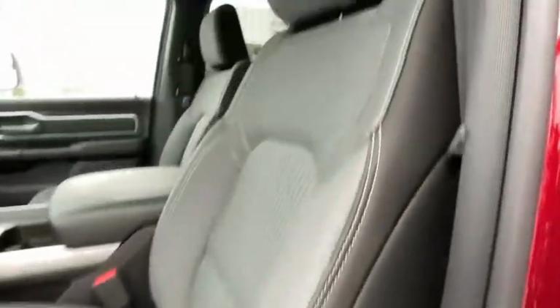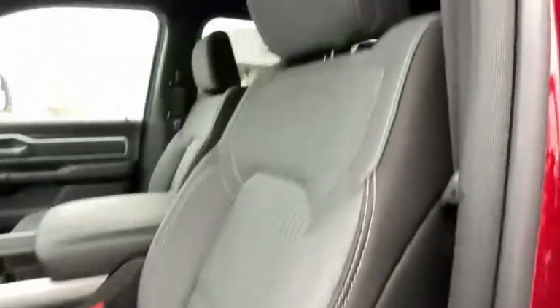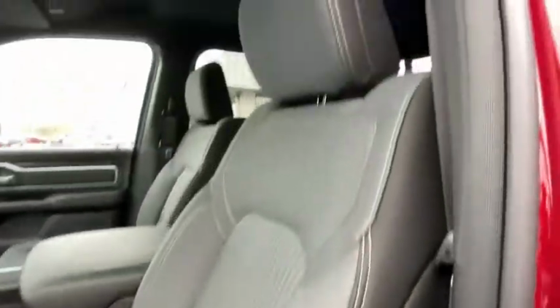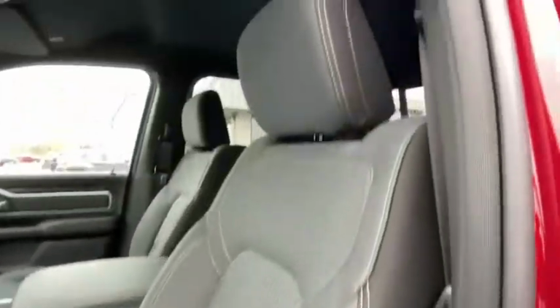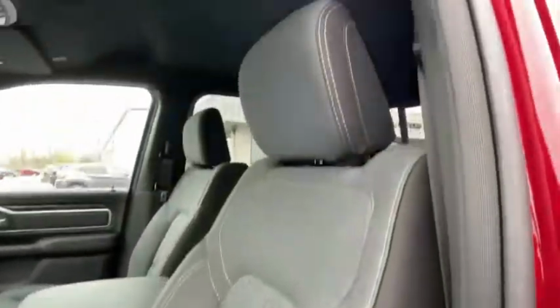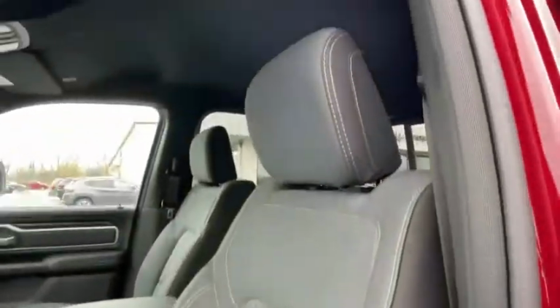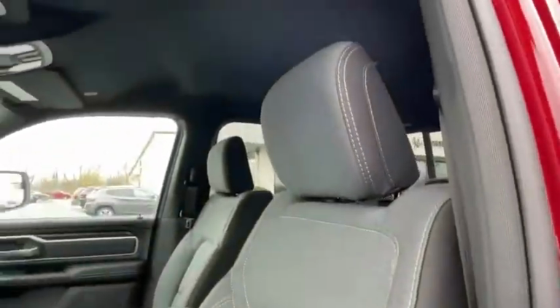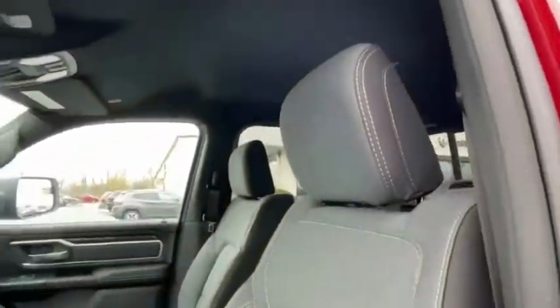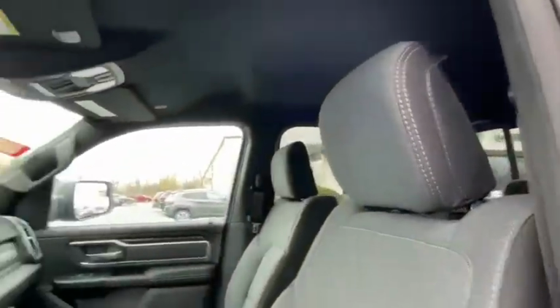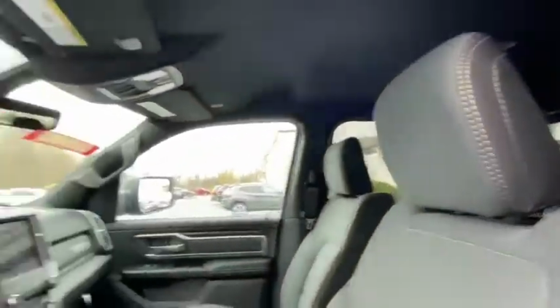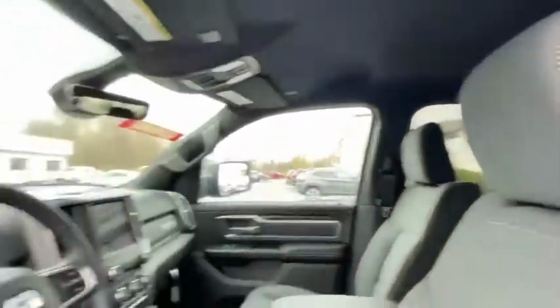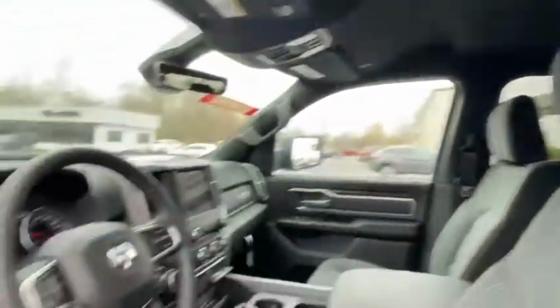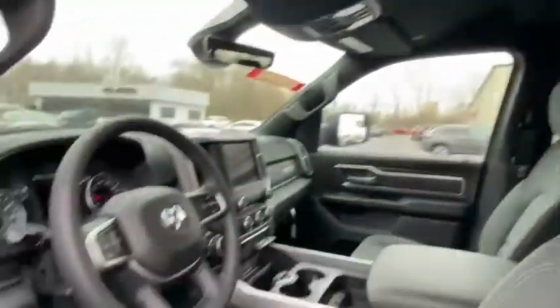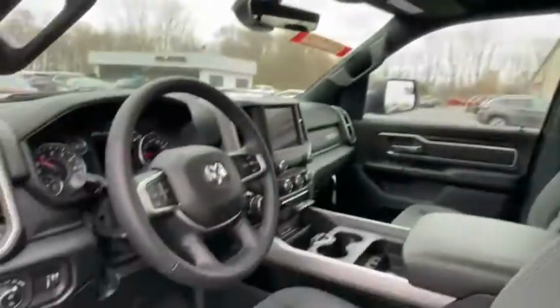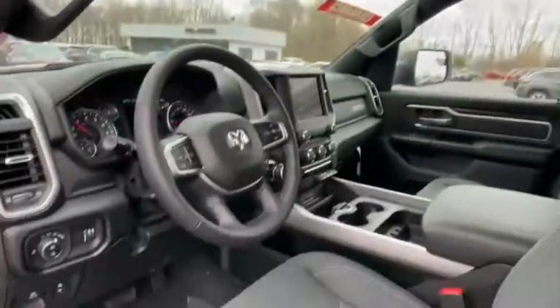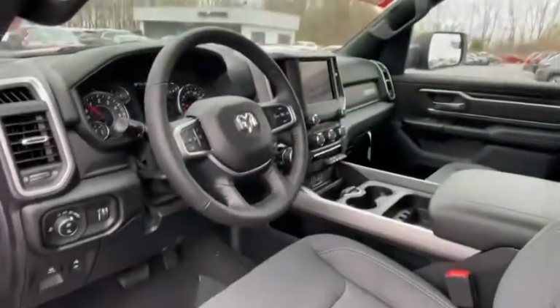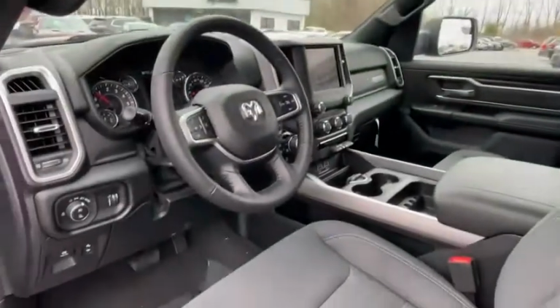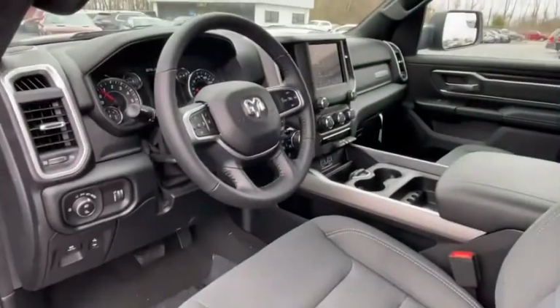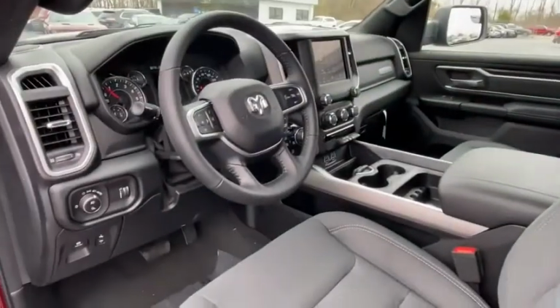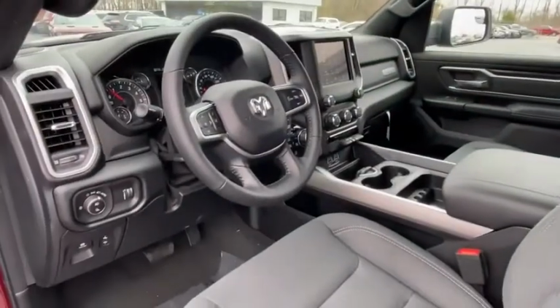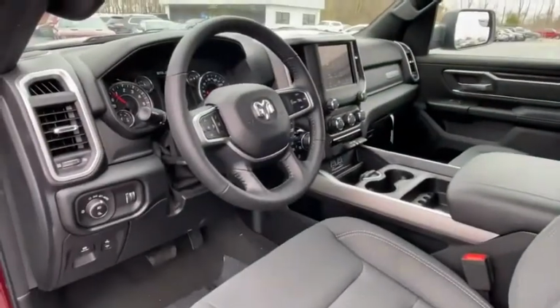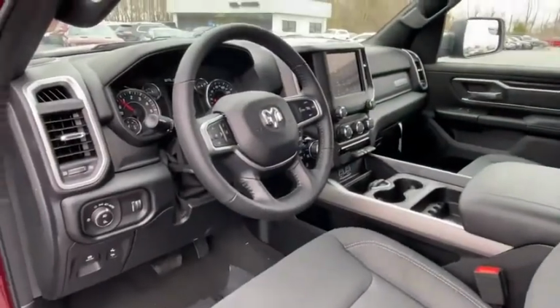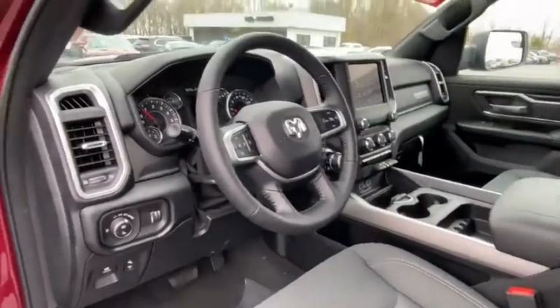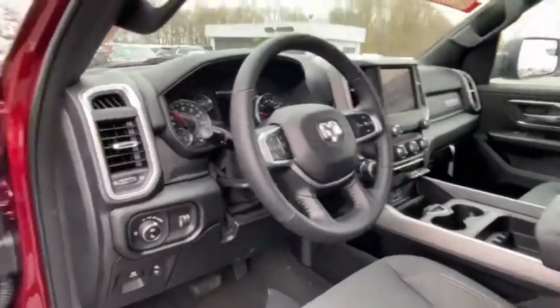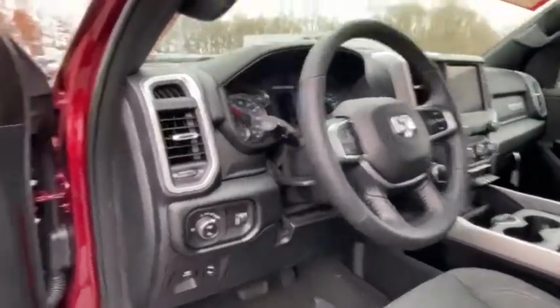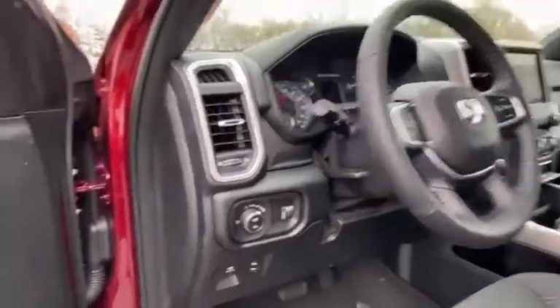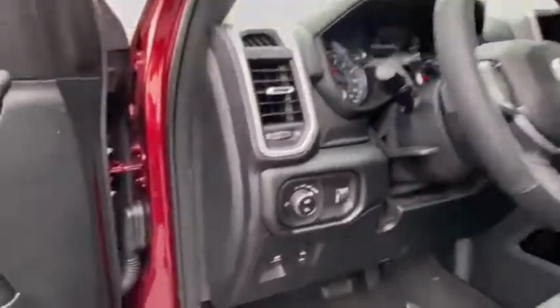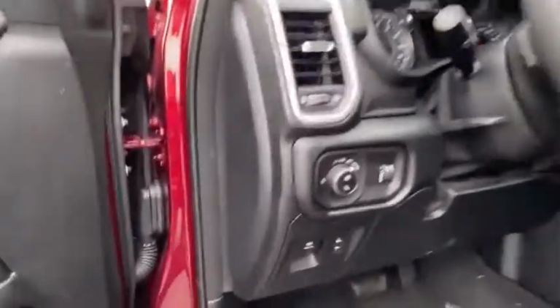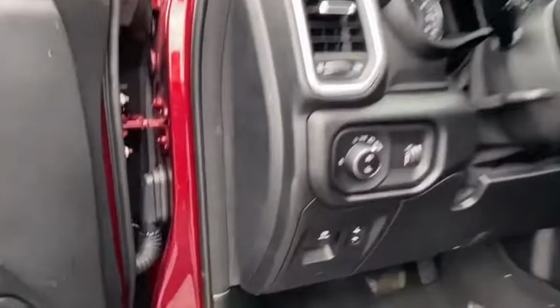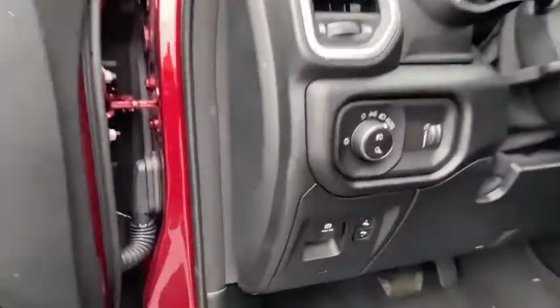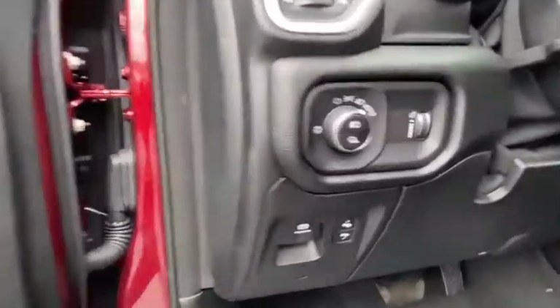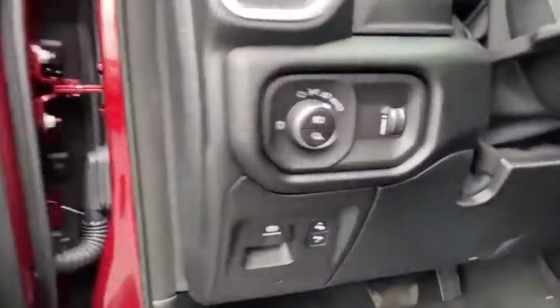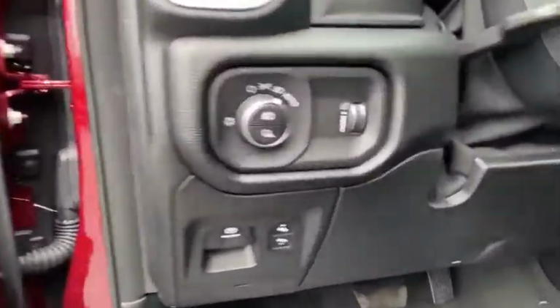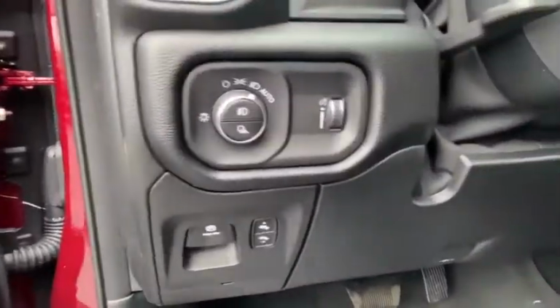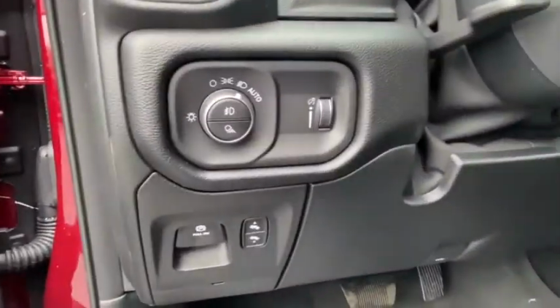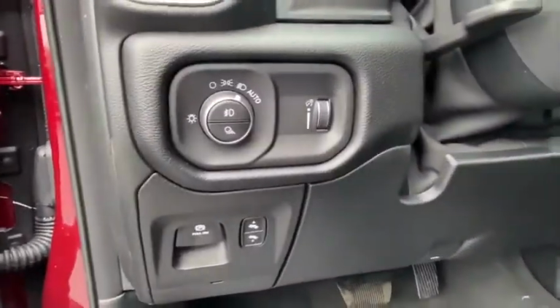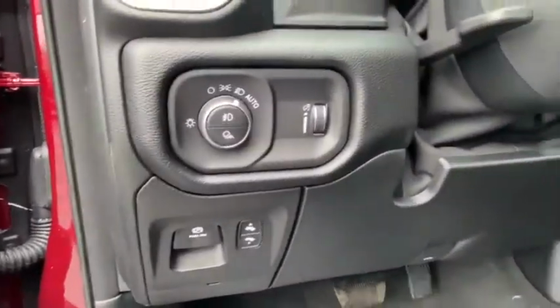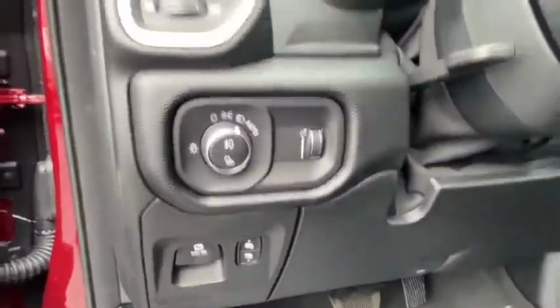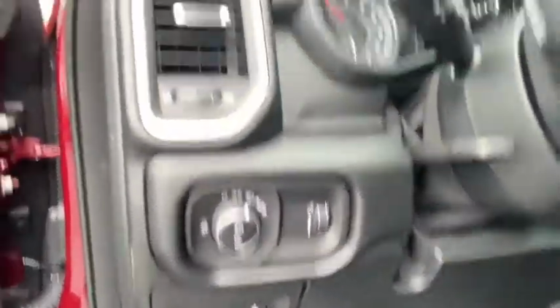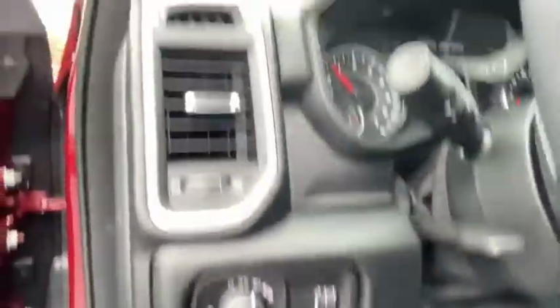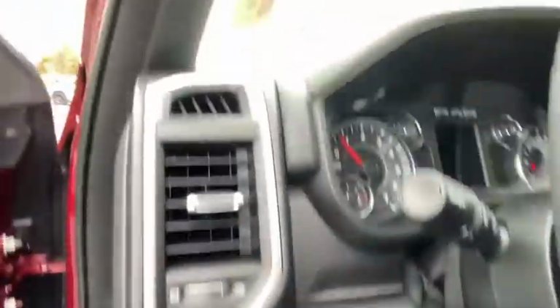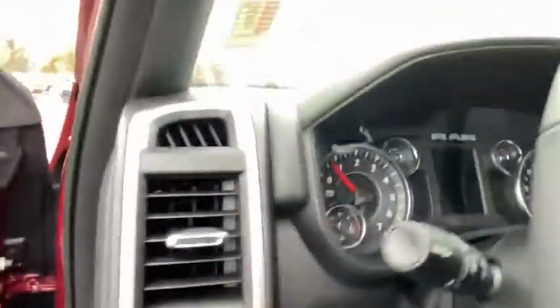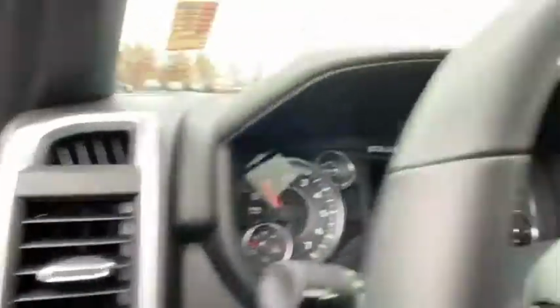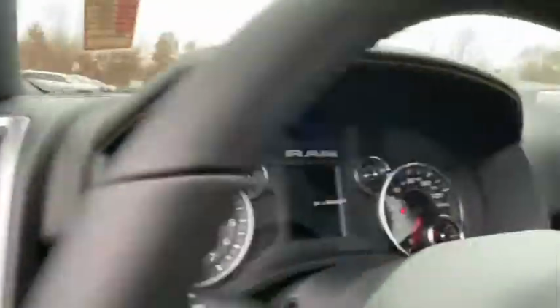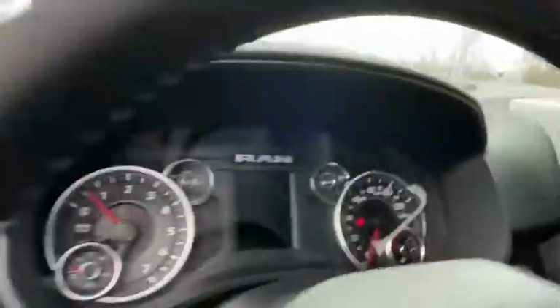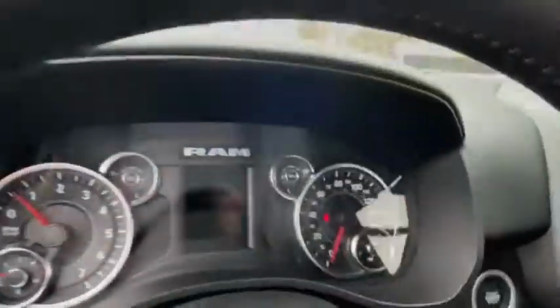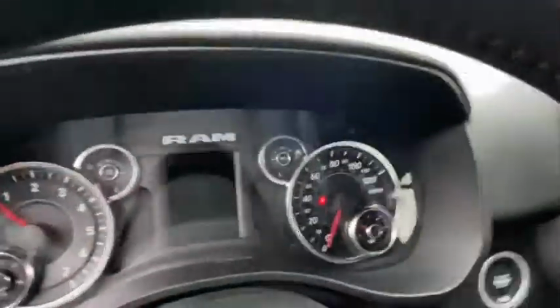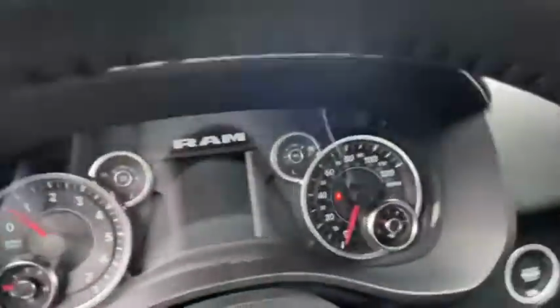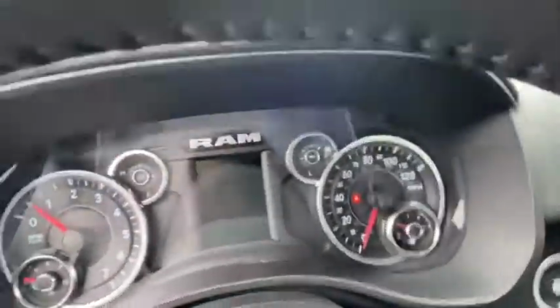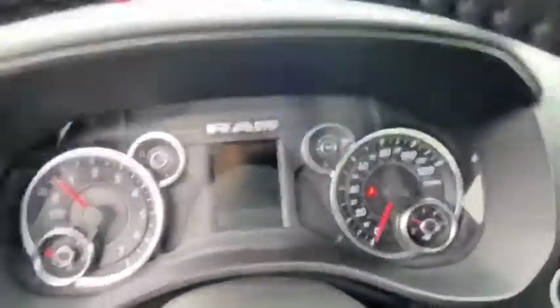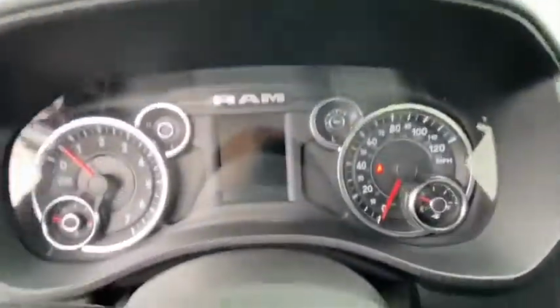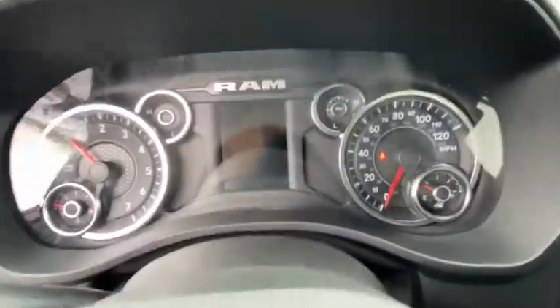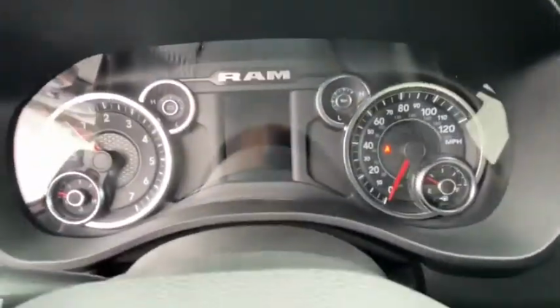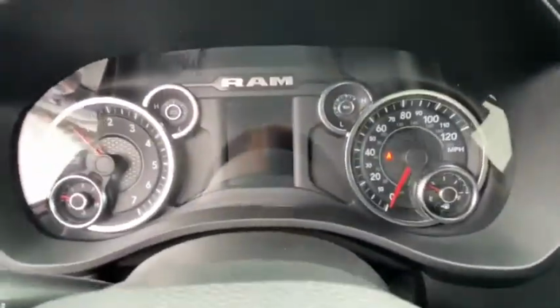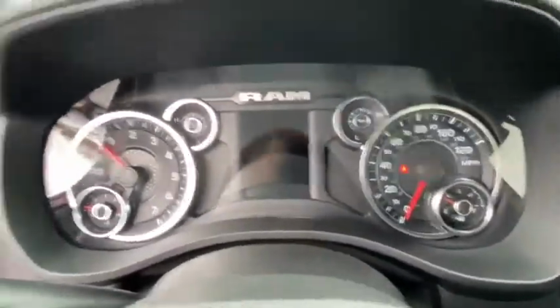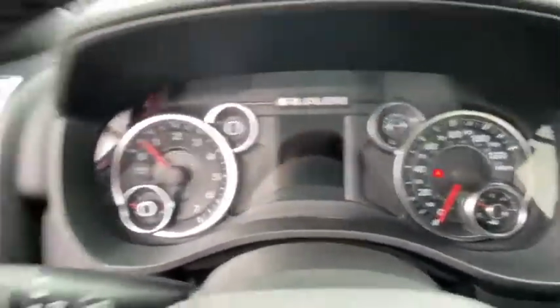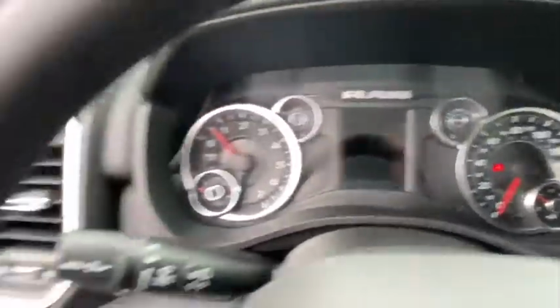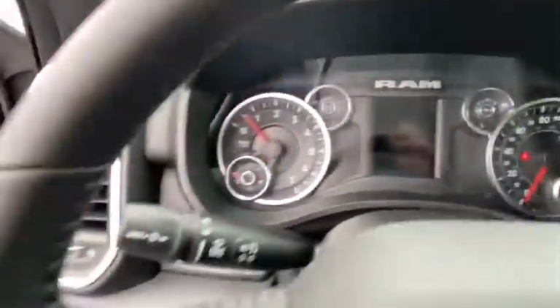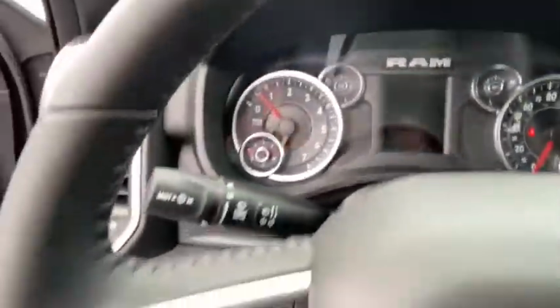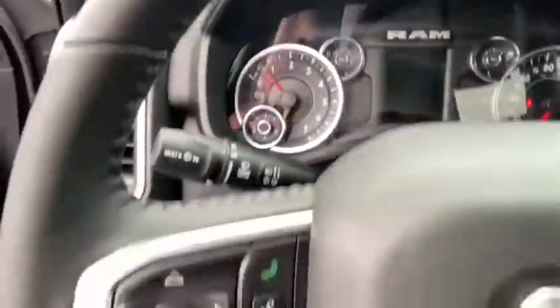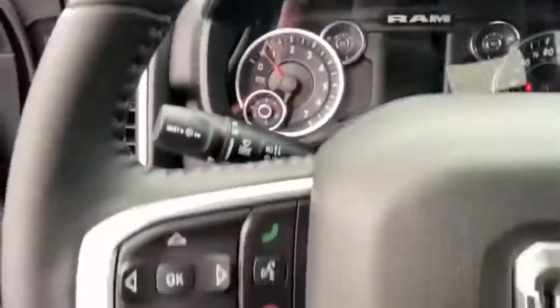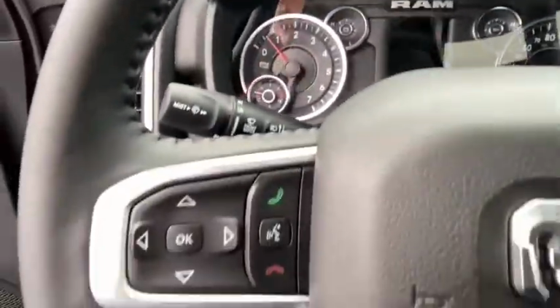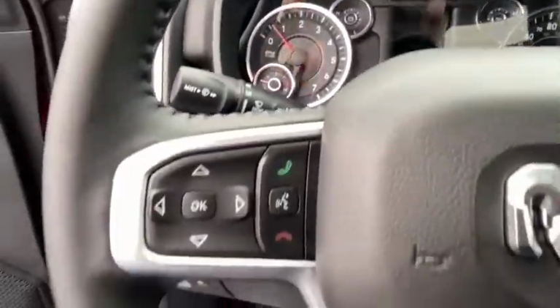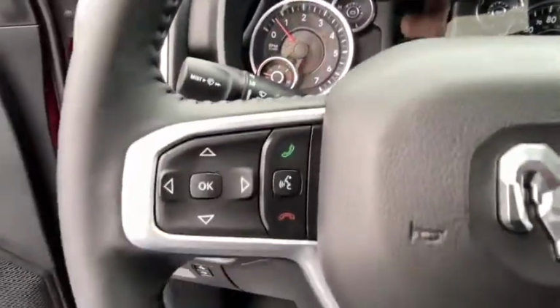Fog lights, compass, remote keyless entry, Sirius satellite radio, brake assist, overhead console, tachometer.